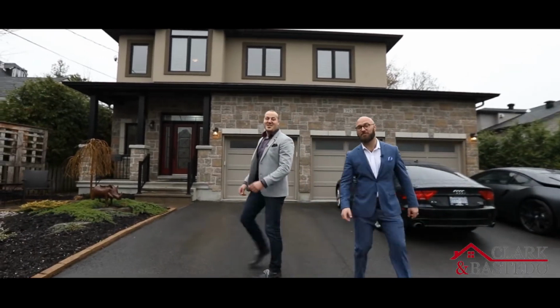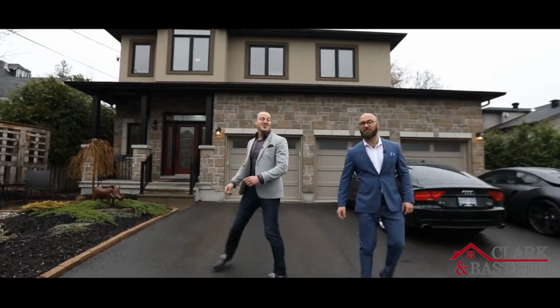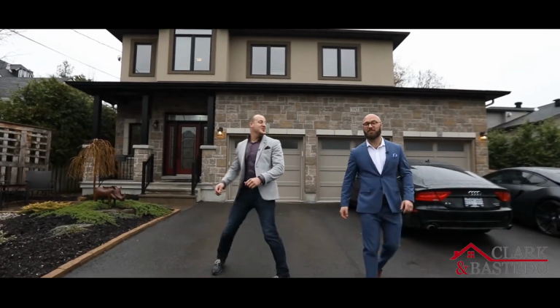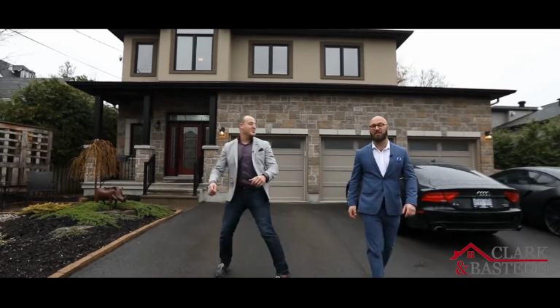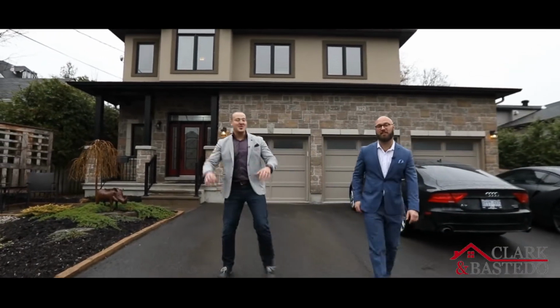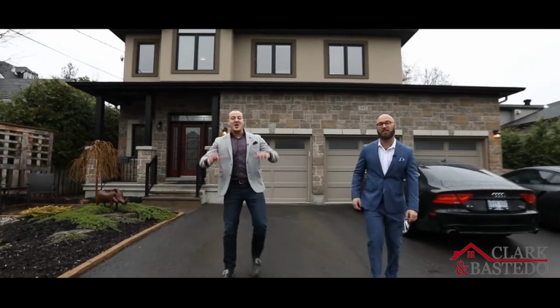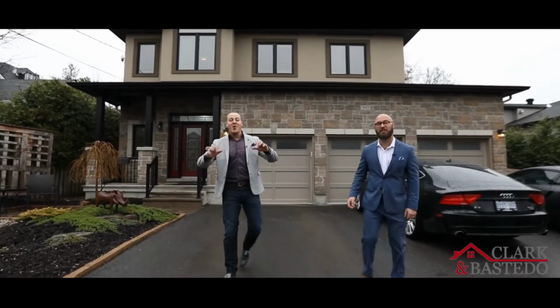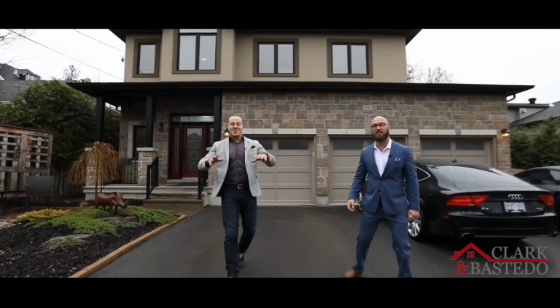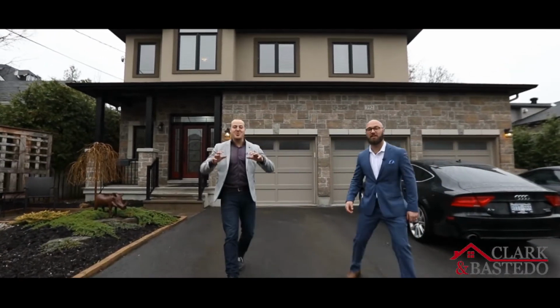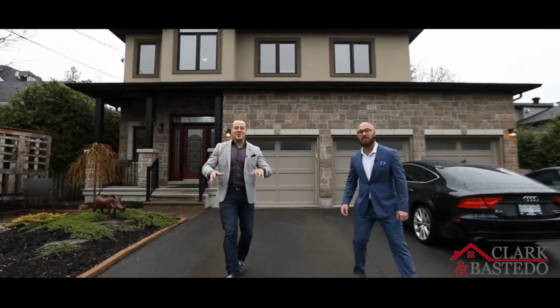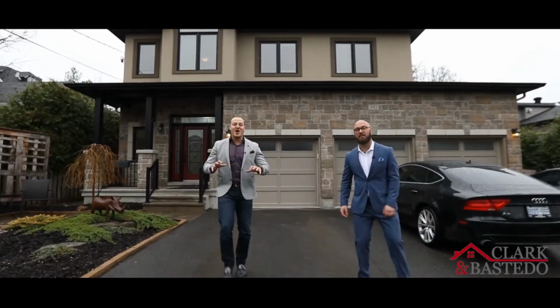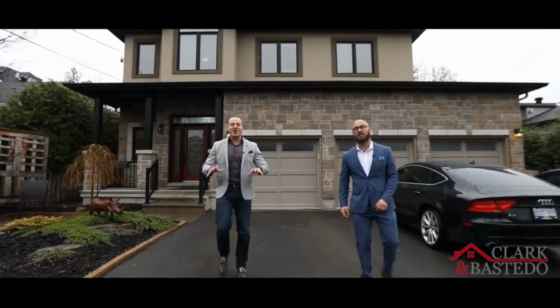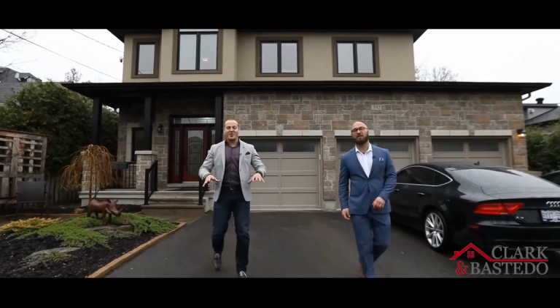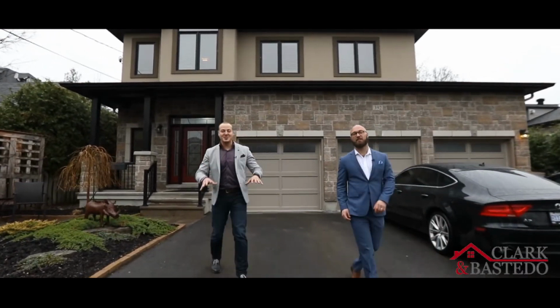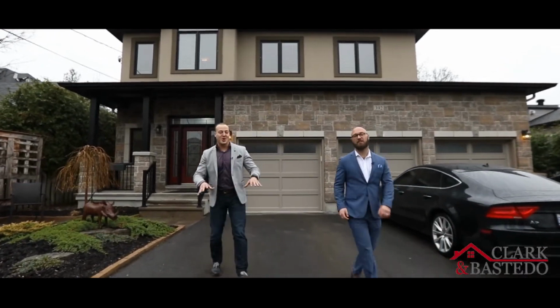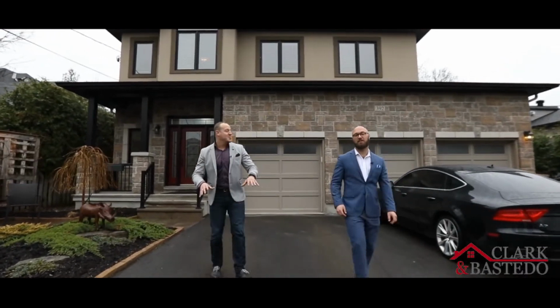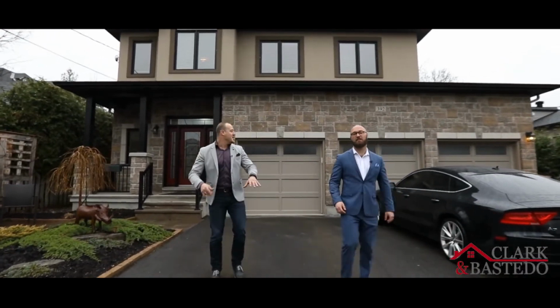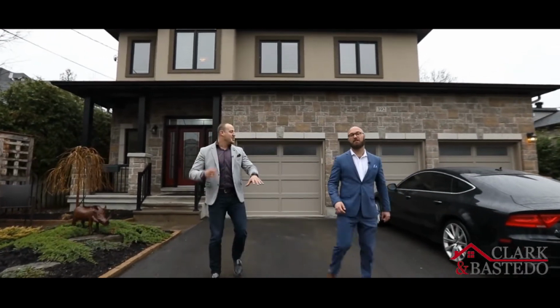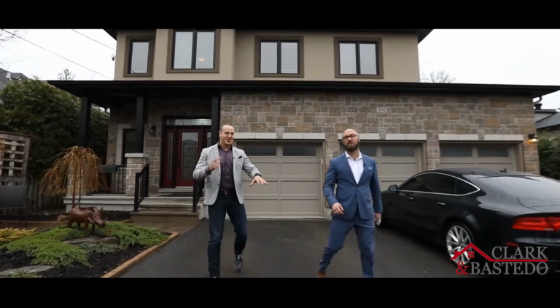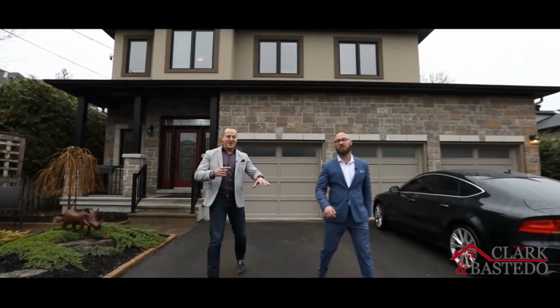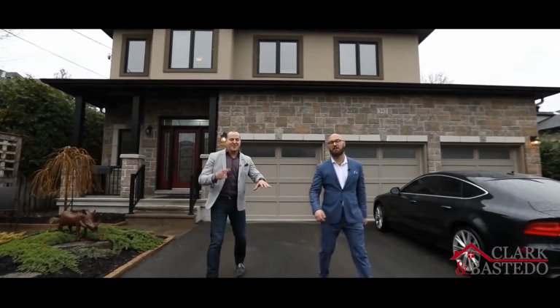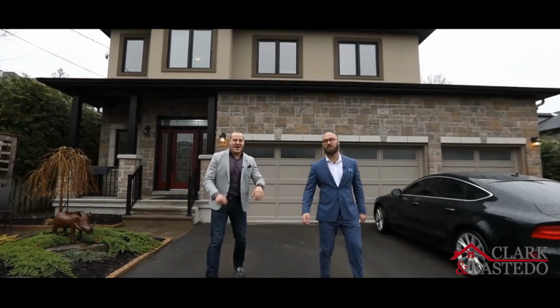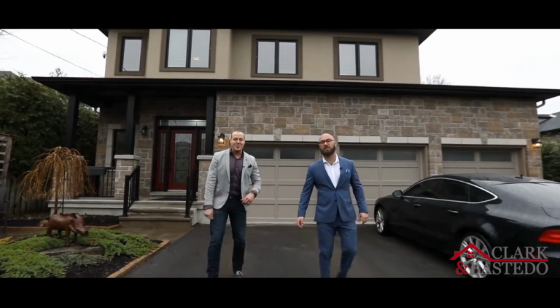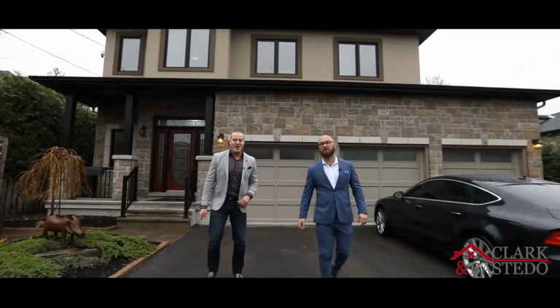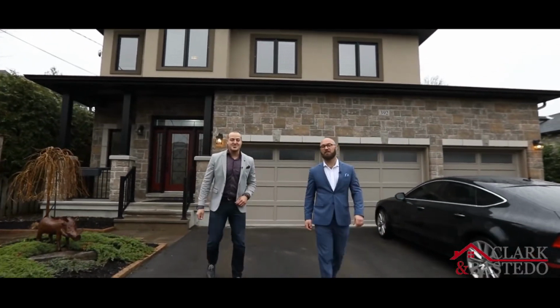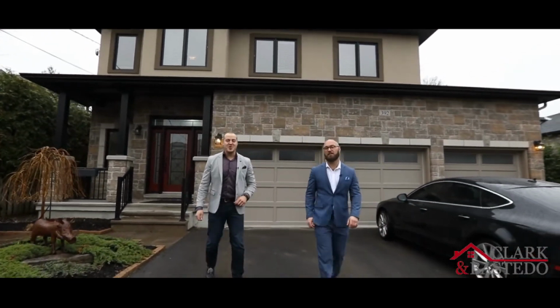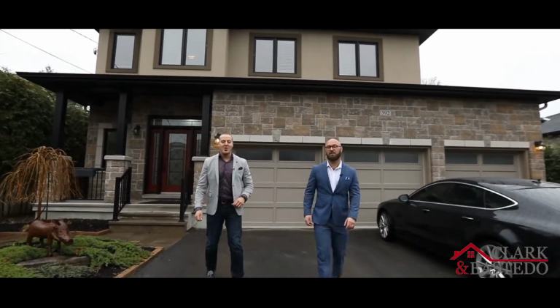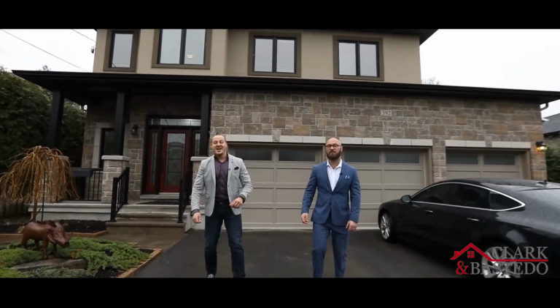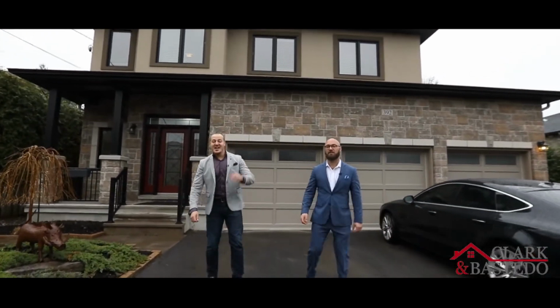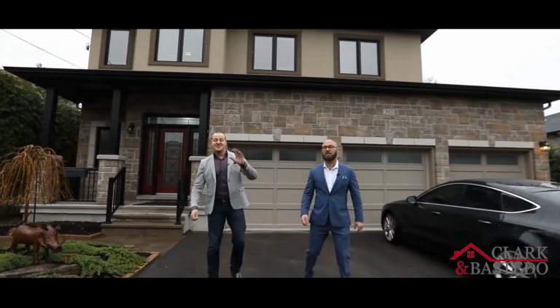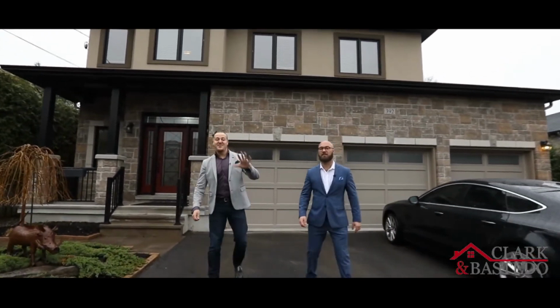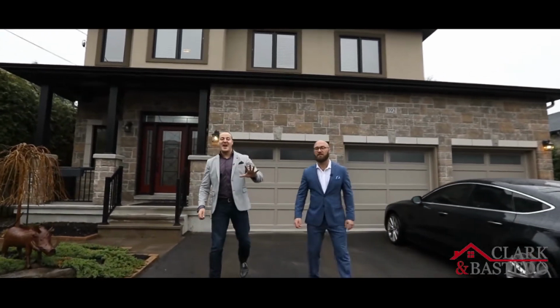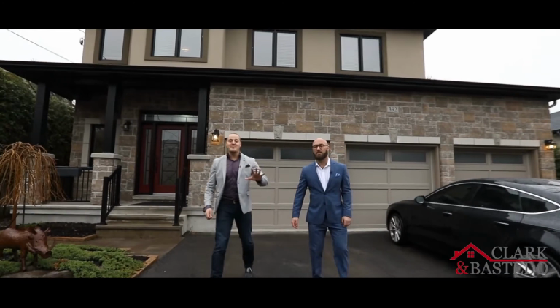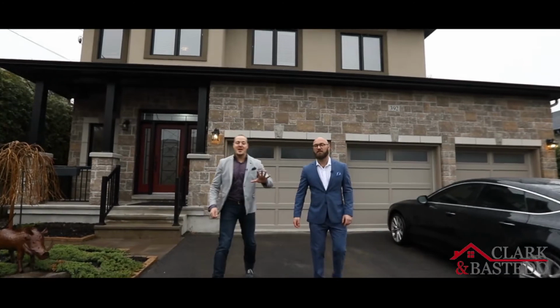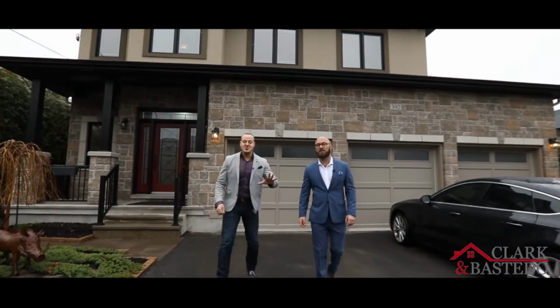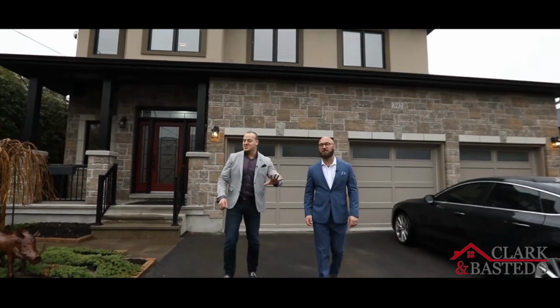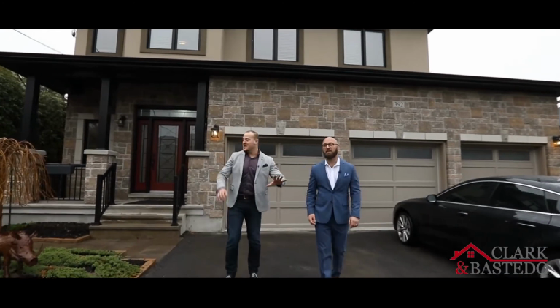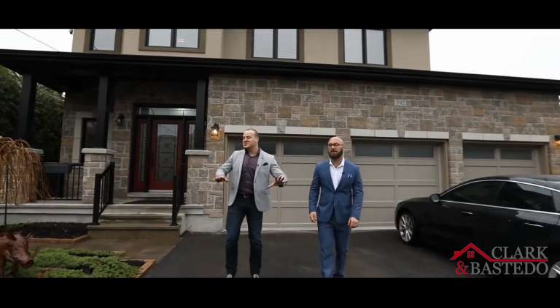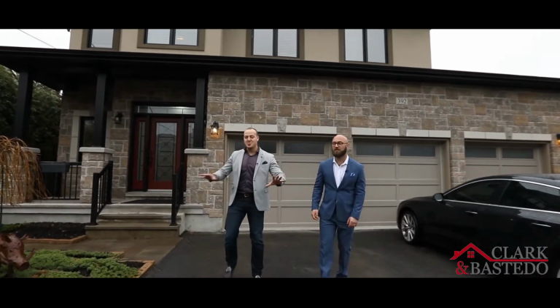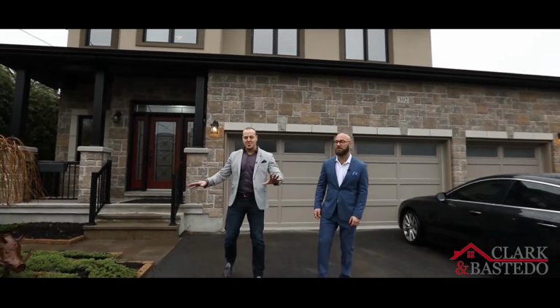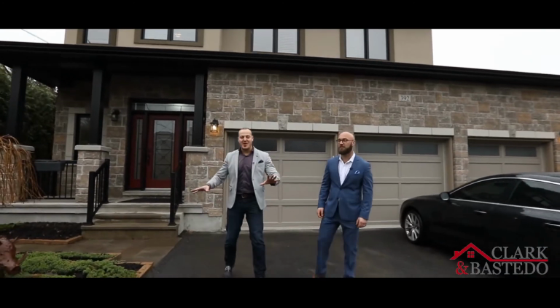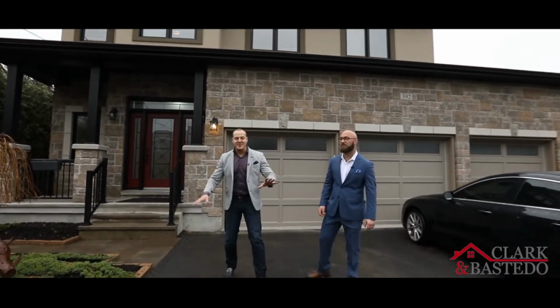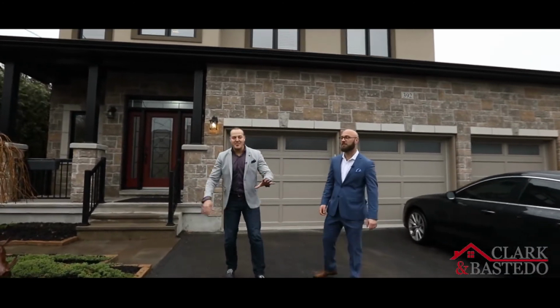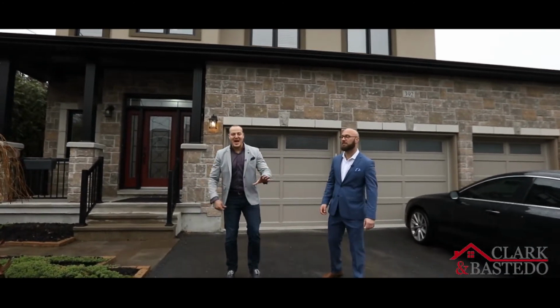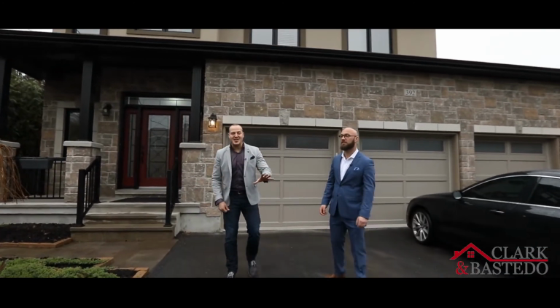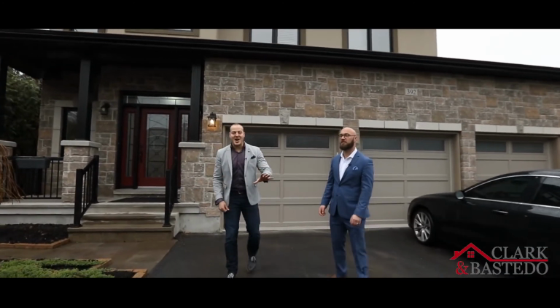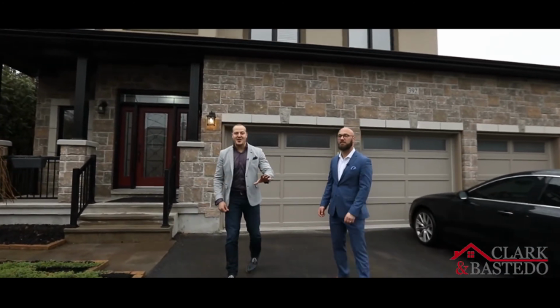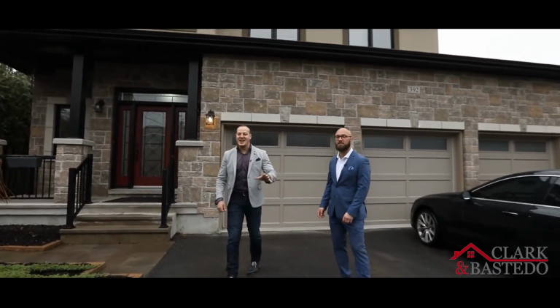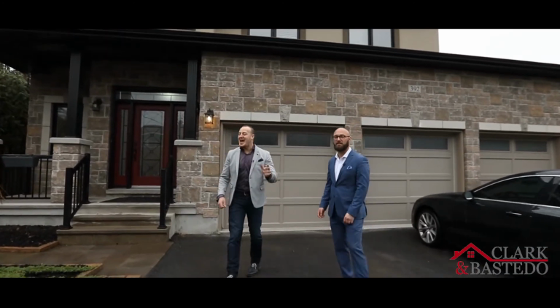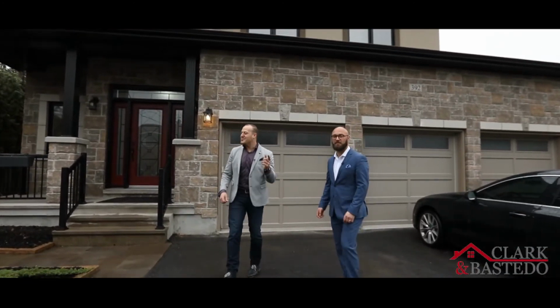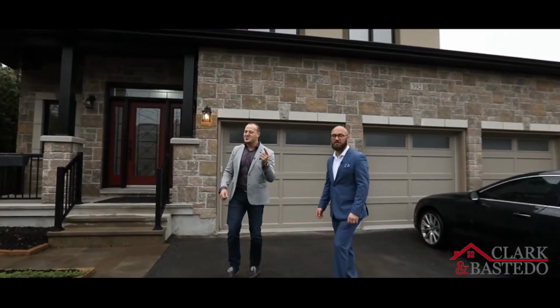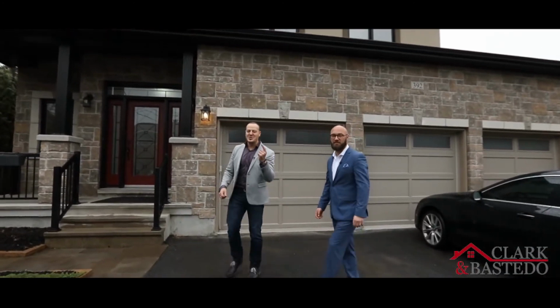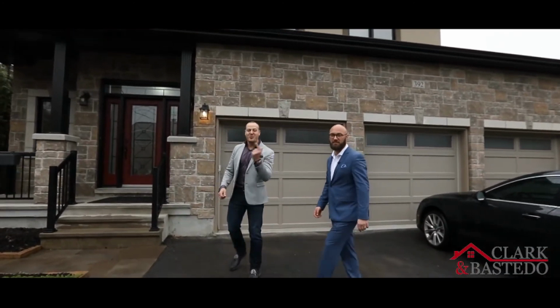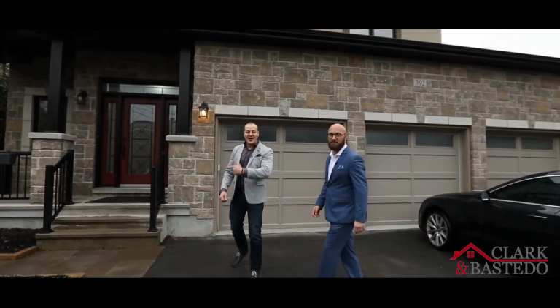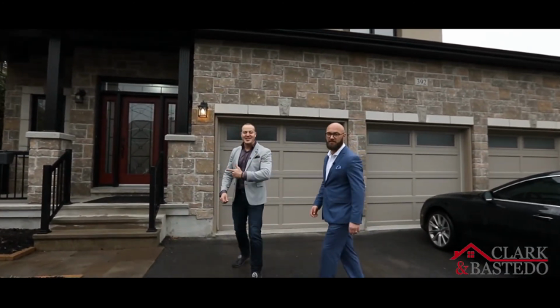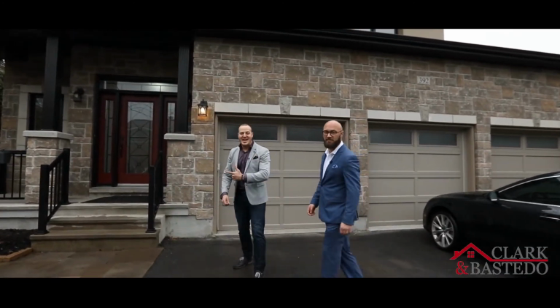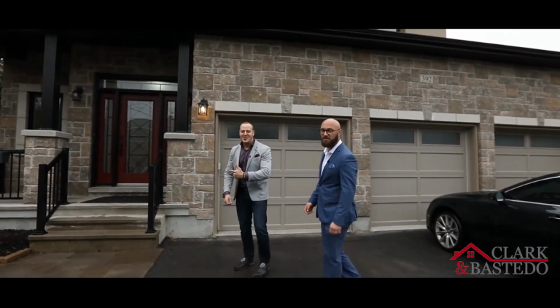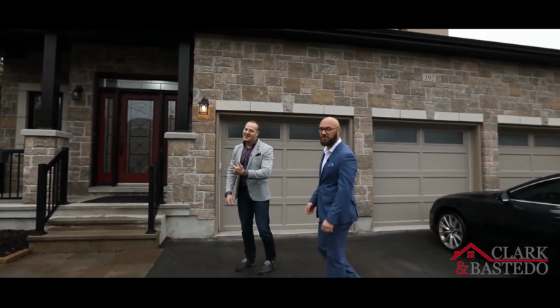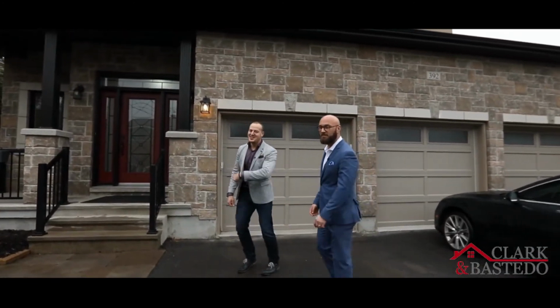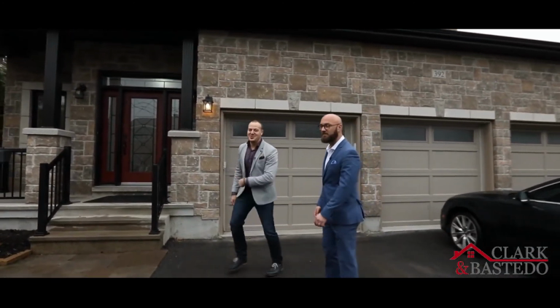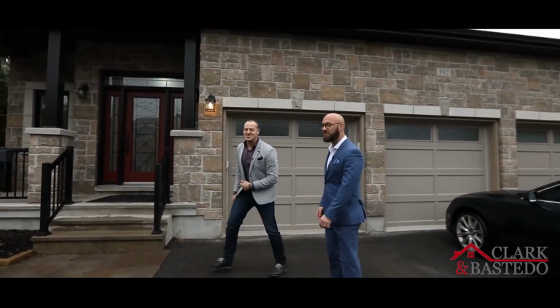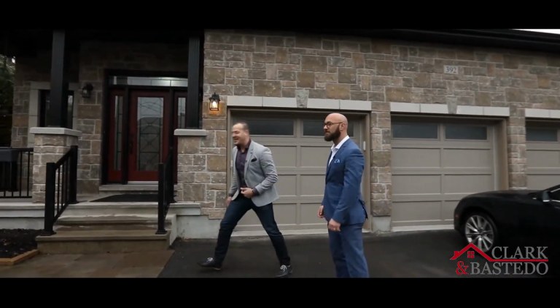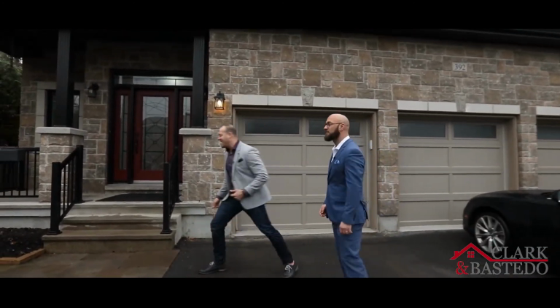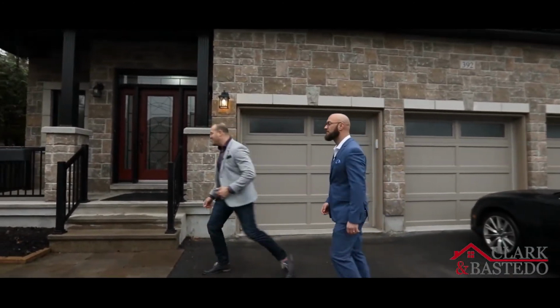This is one of the only three car garage homes you're going to find in Westboro. It has five bedrooms, a super private backyard, and an absolutely great layout. Let's go check it out.